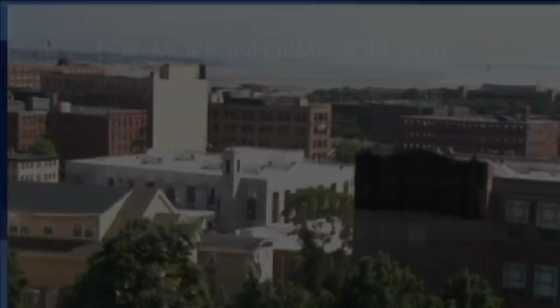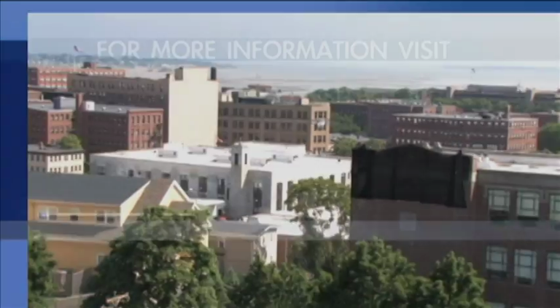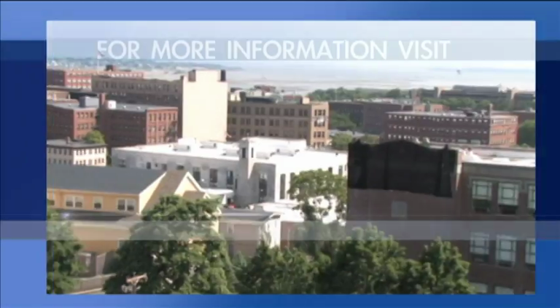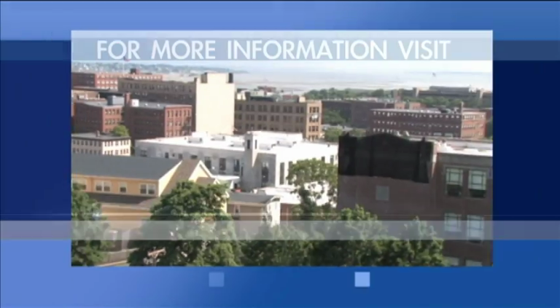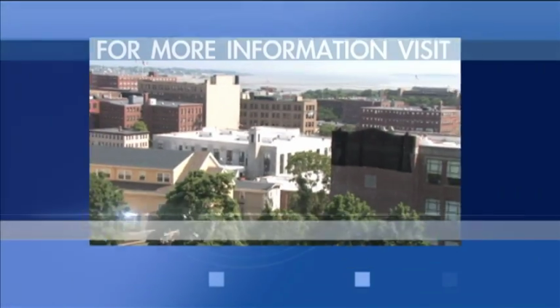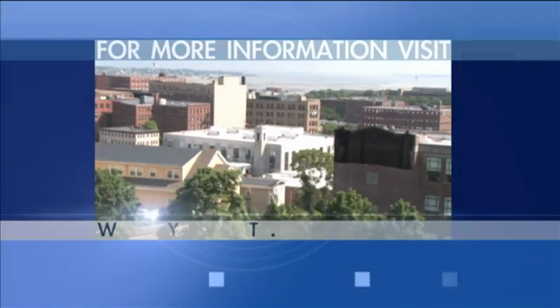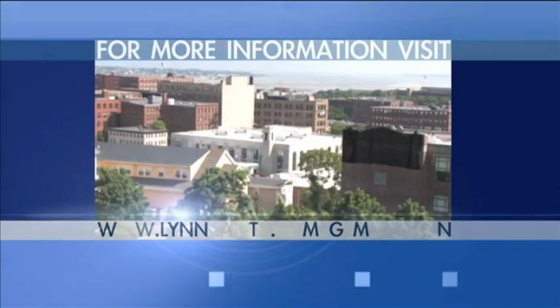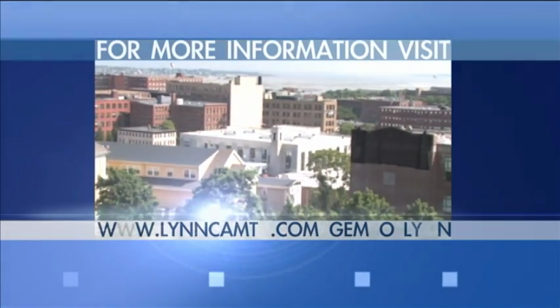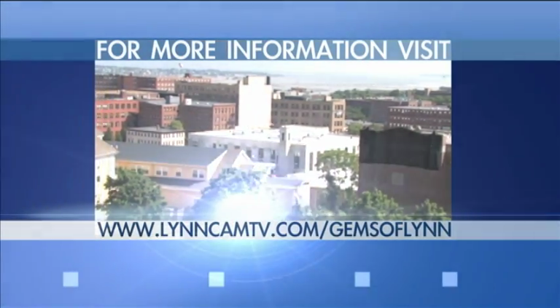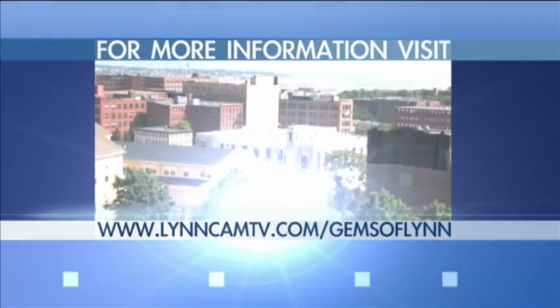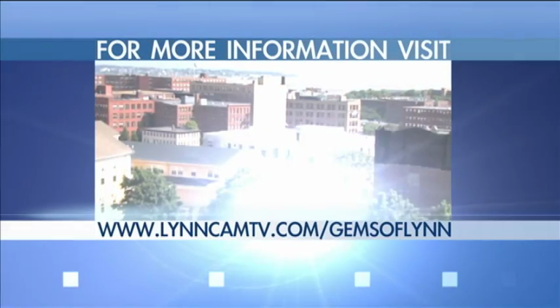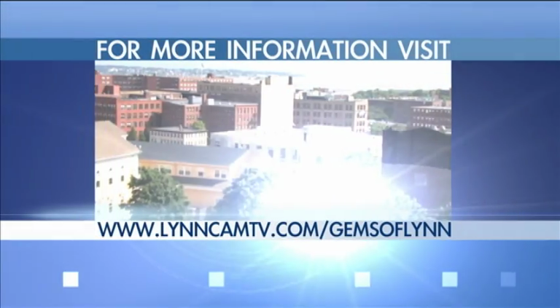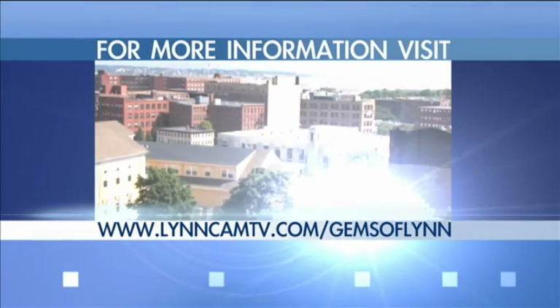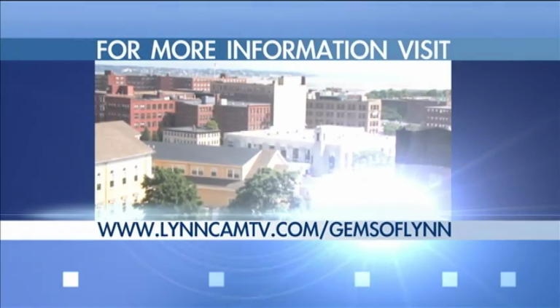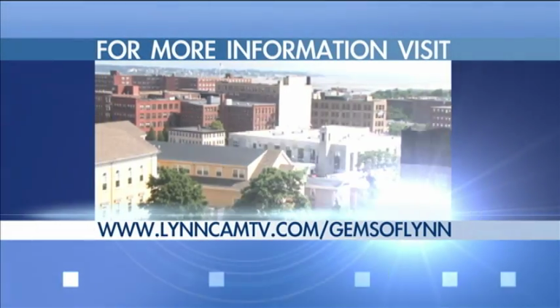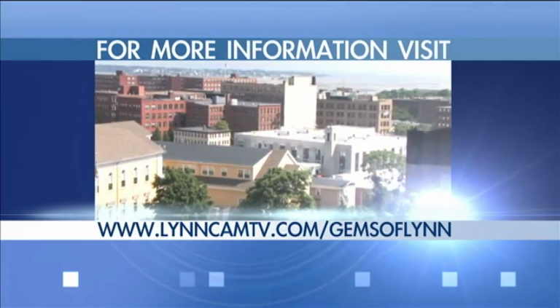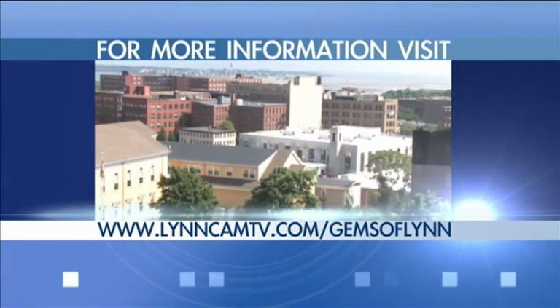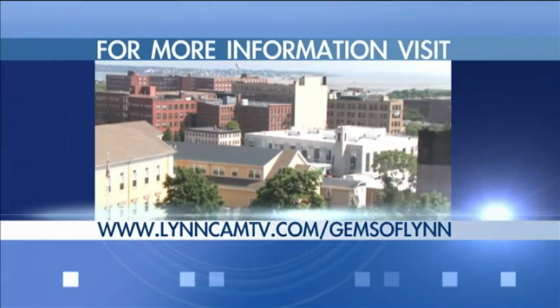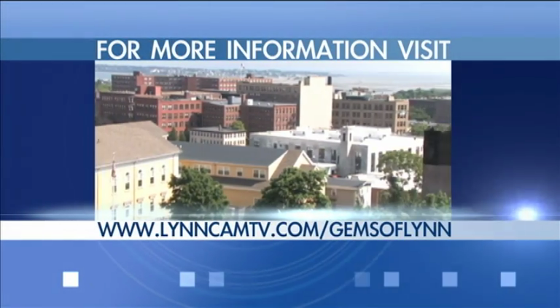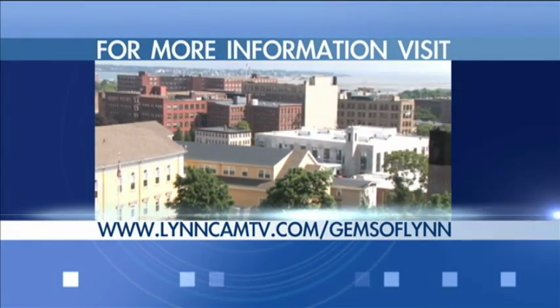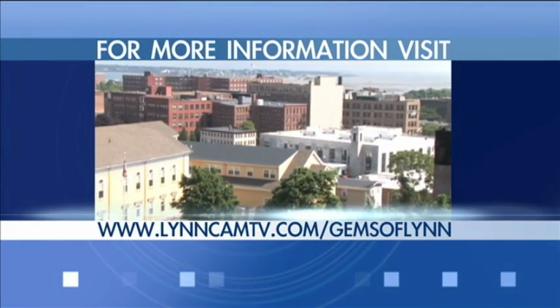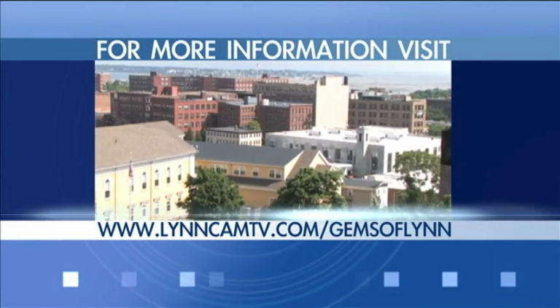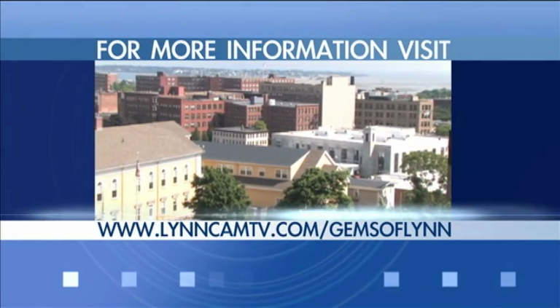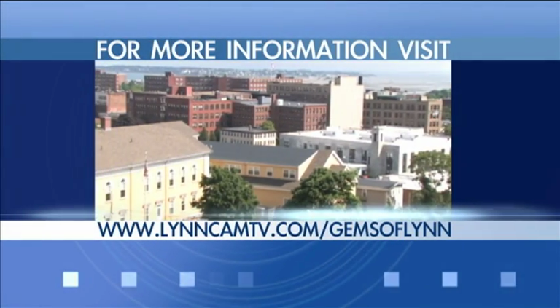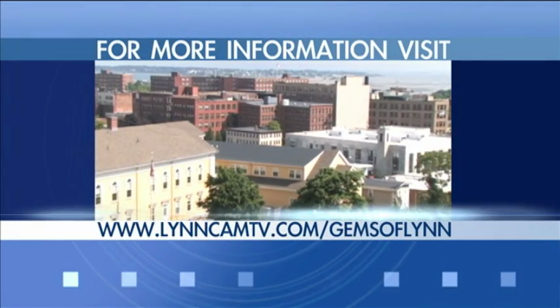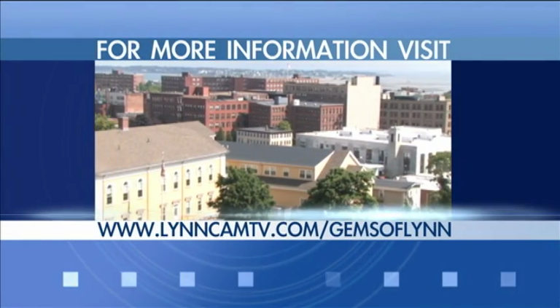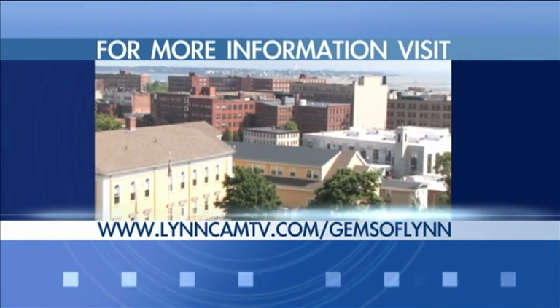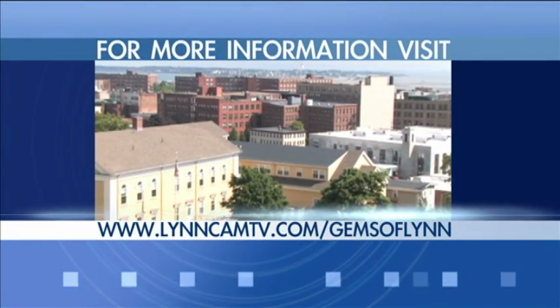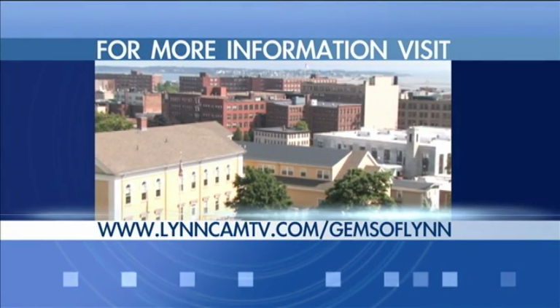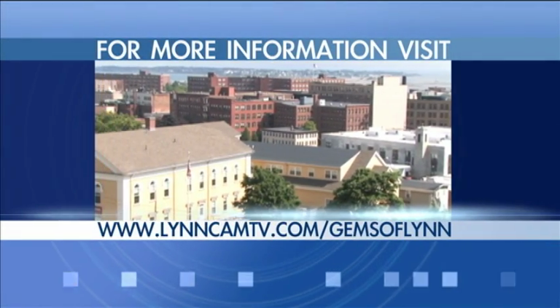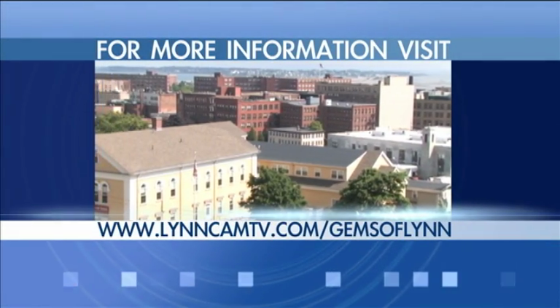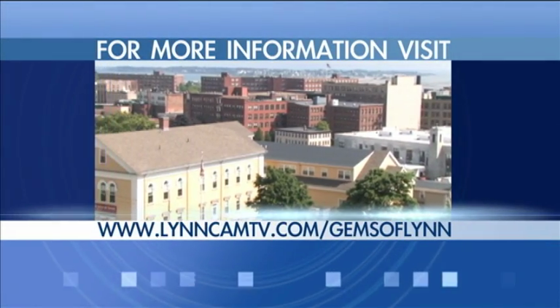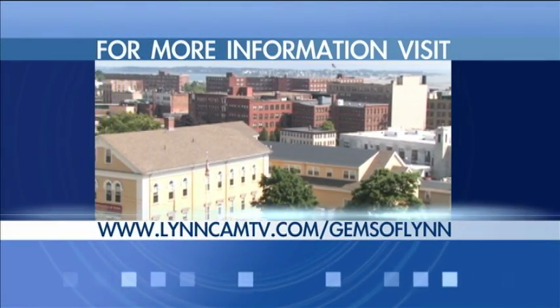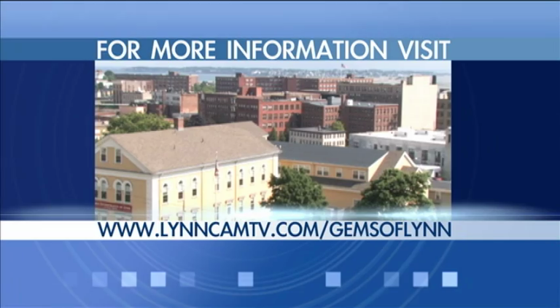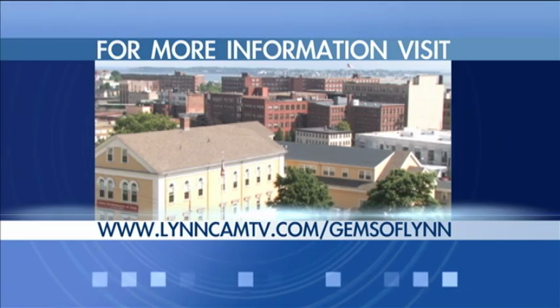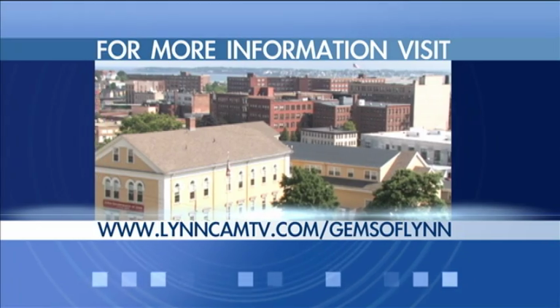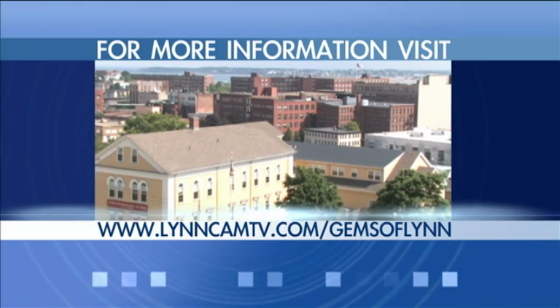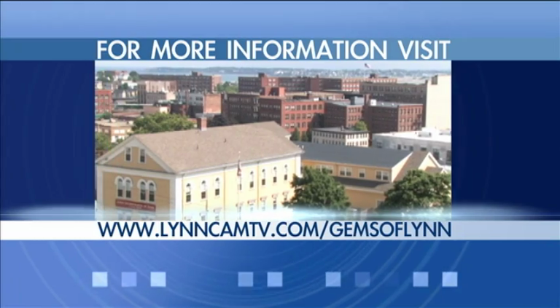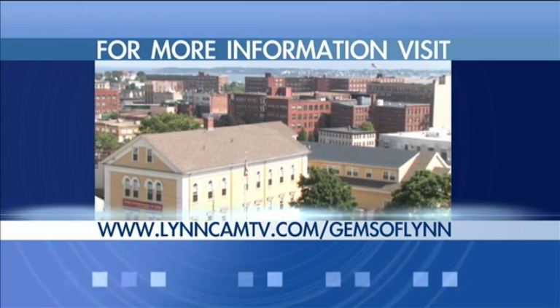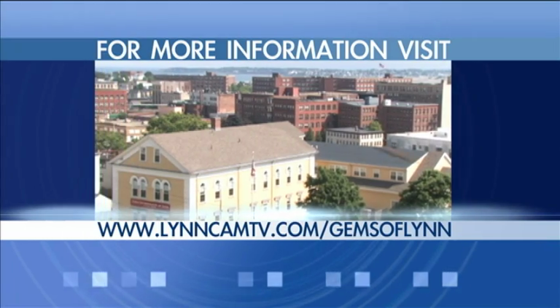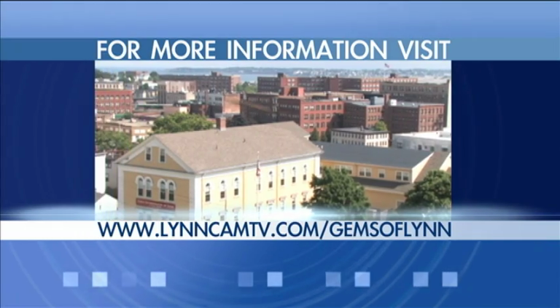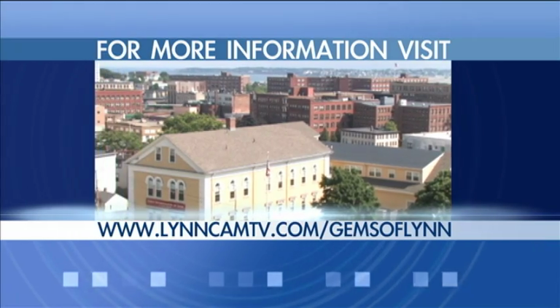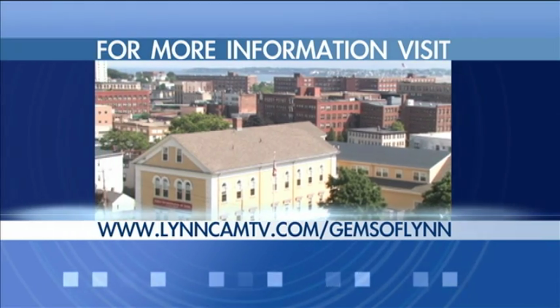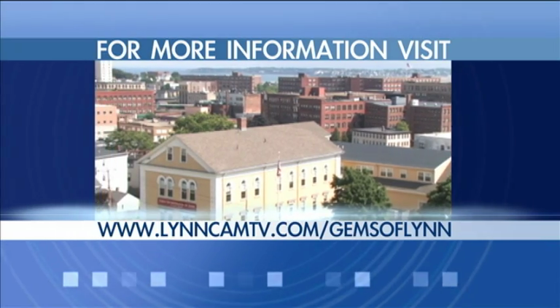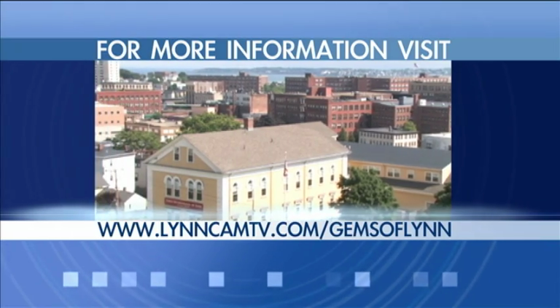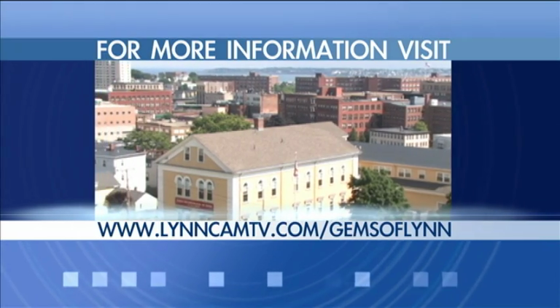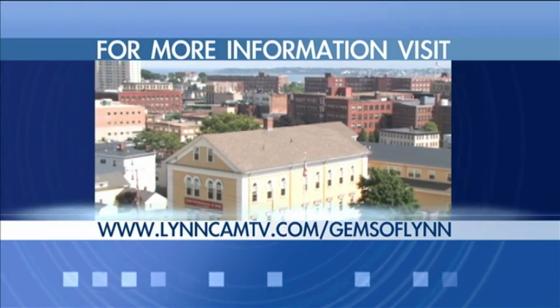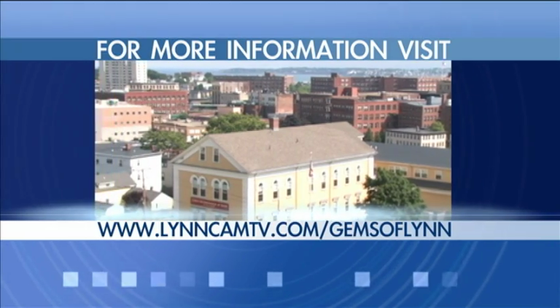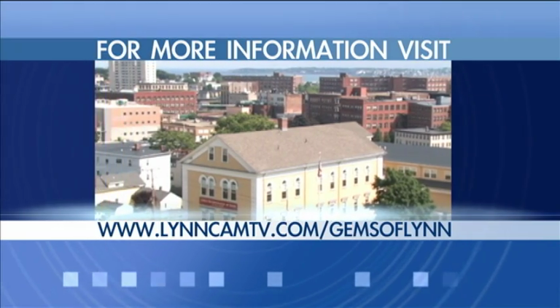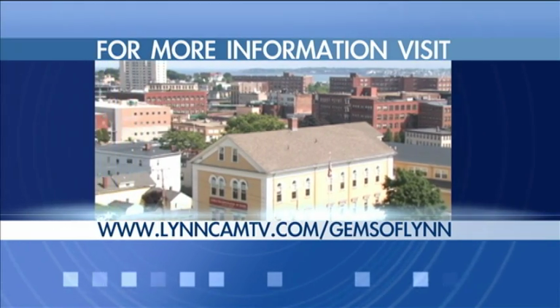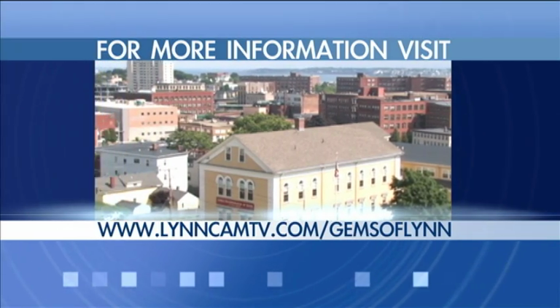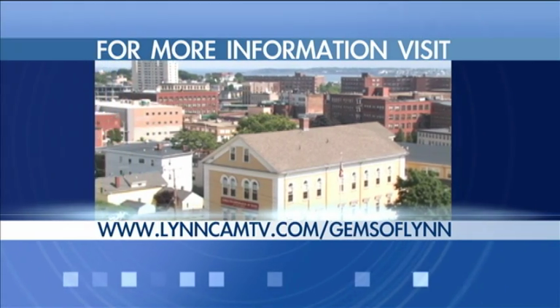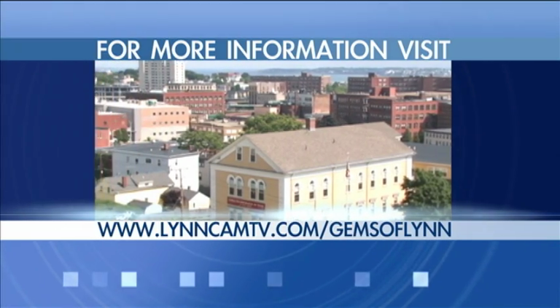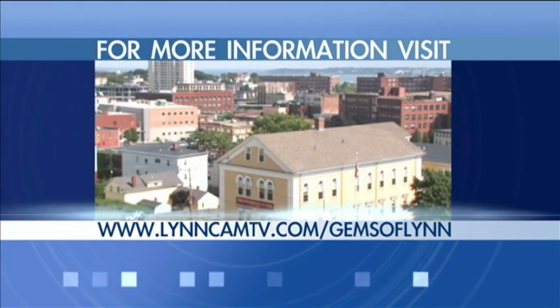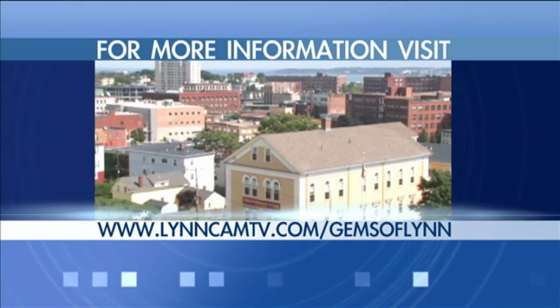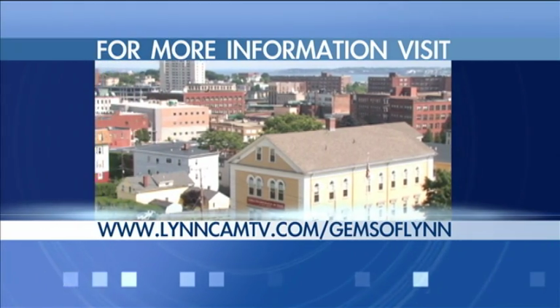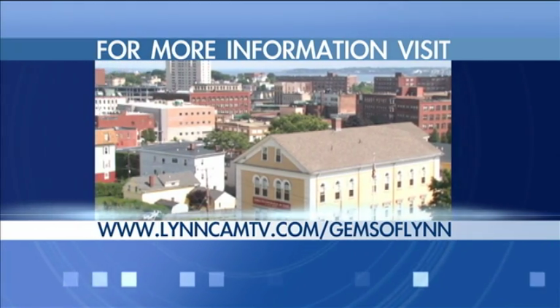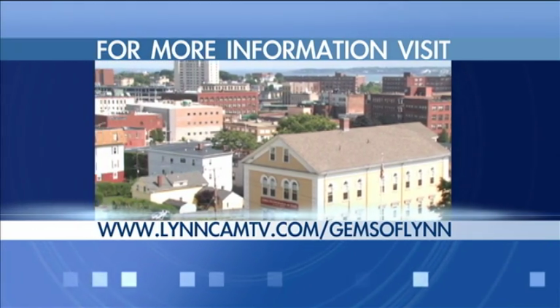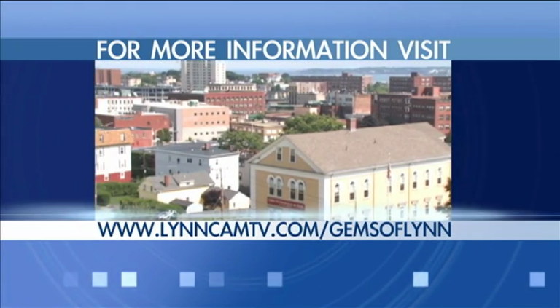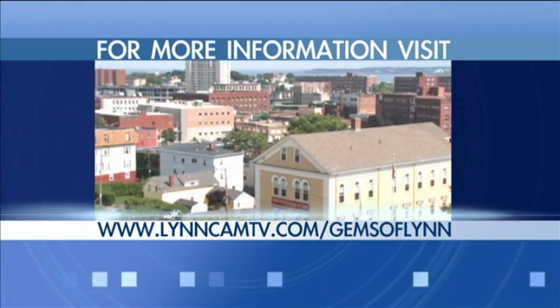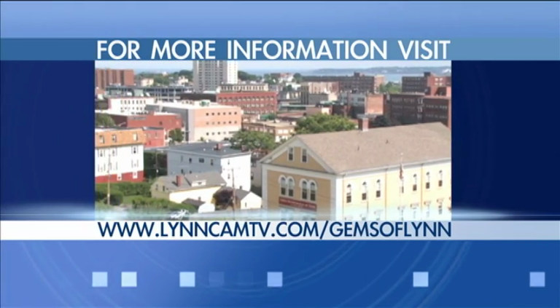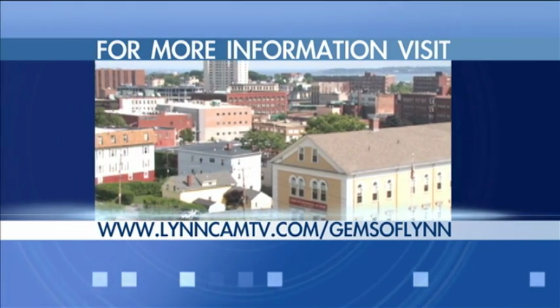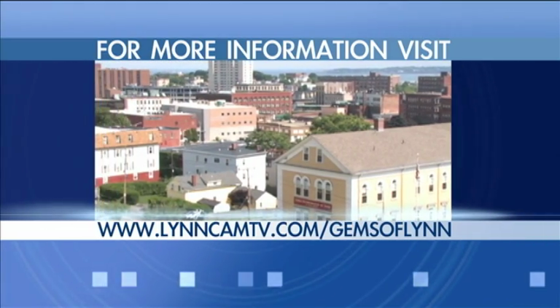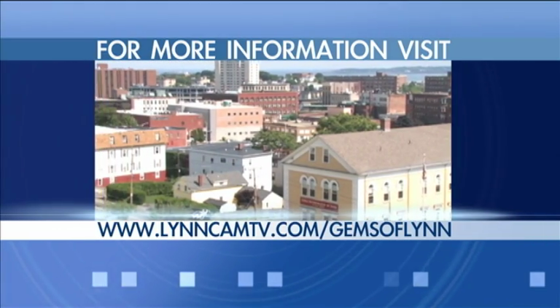For more information on this and other Gems of Lynn, visit www.LynnCamTV.com/GemsOfLynn.